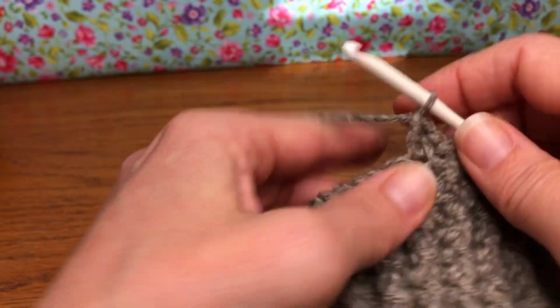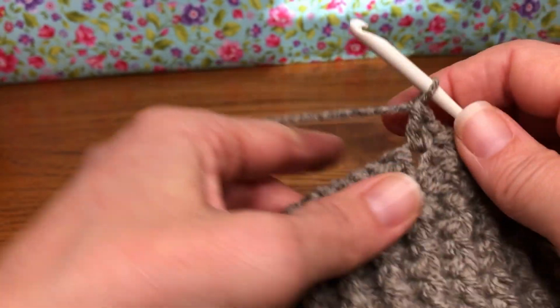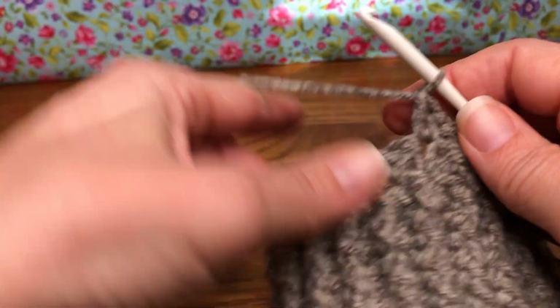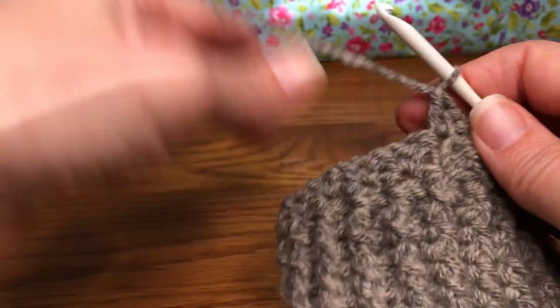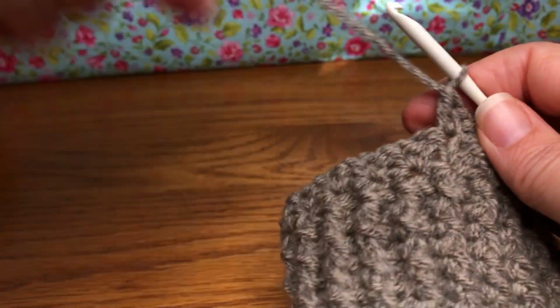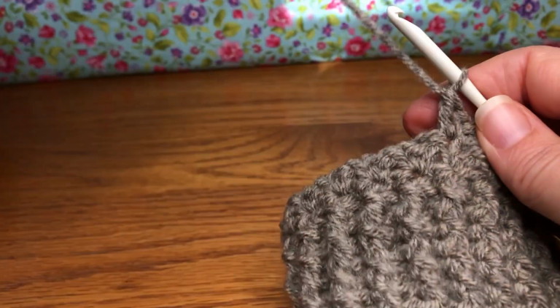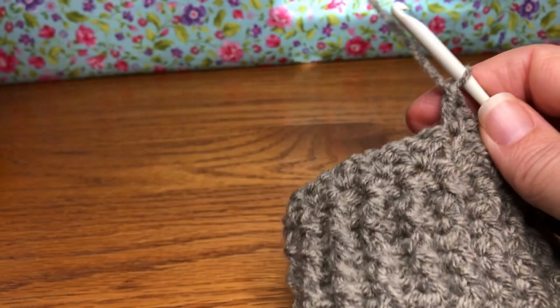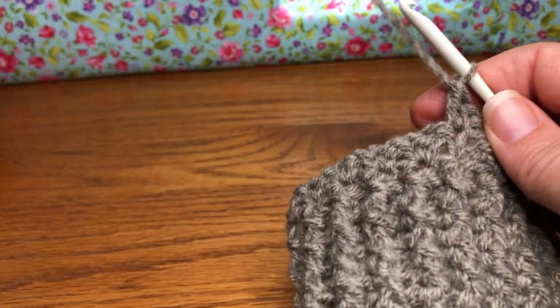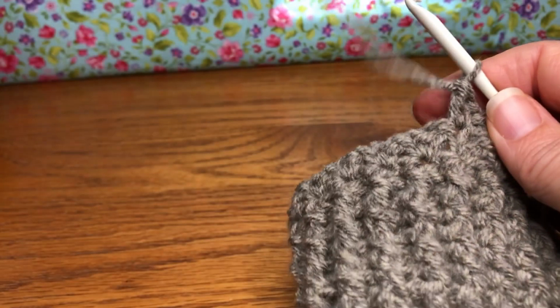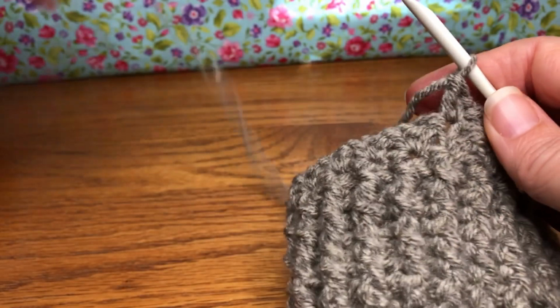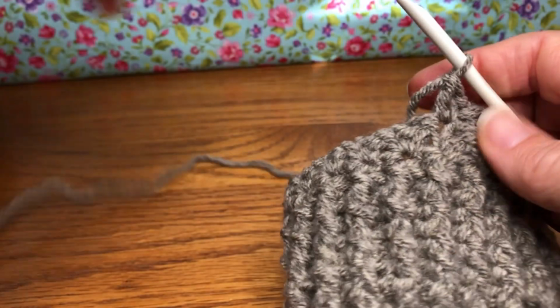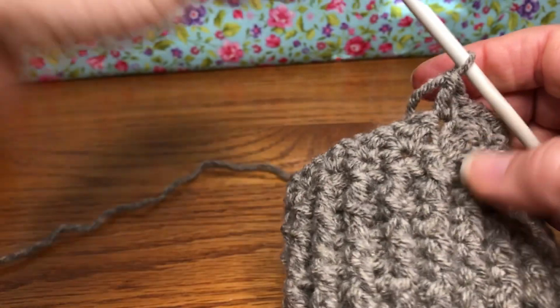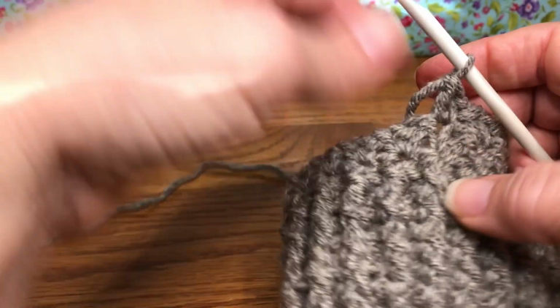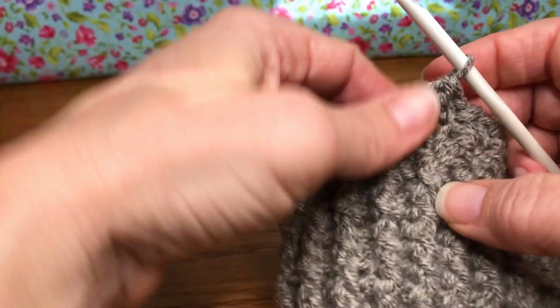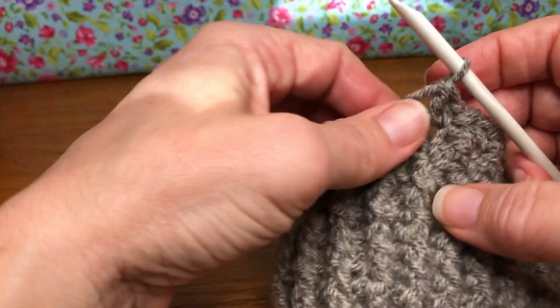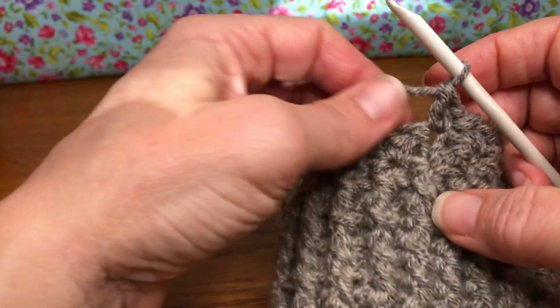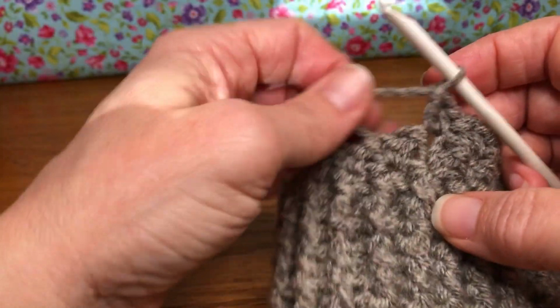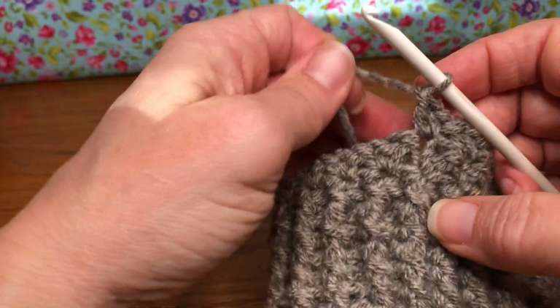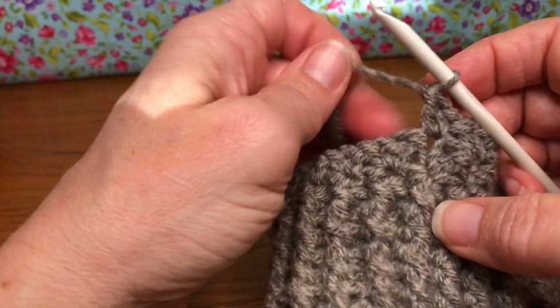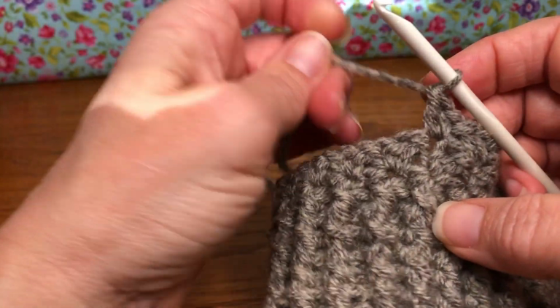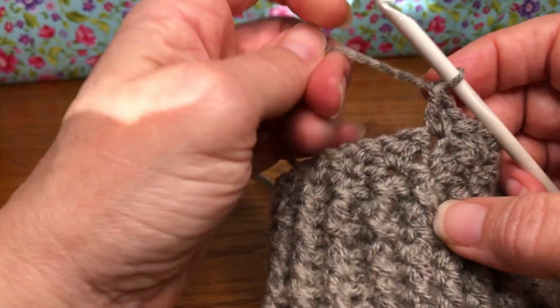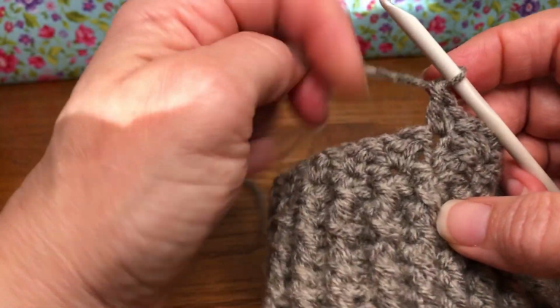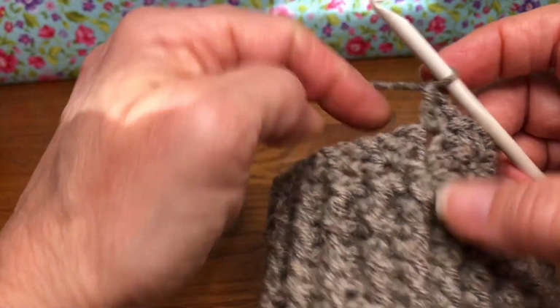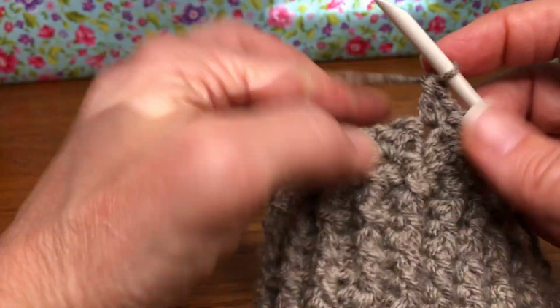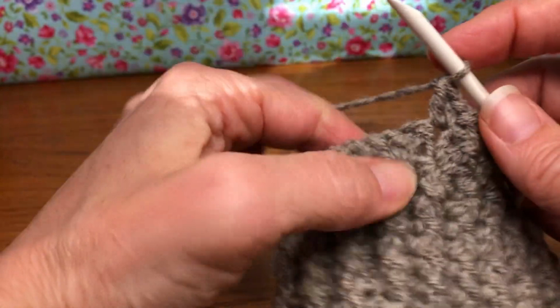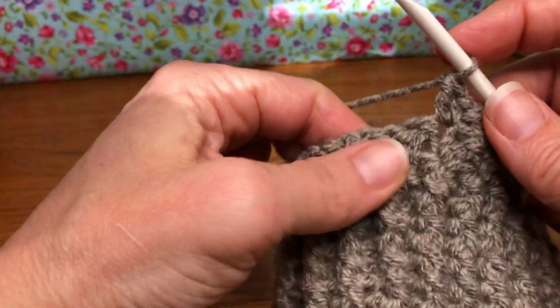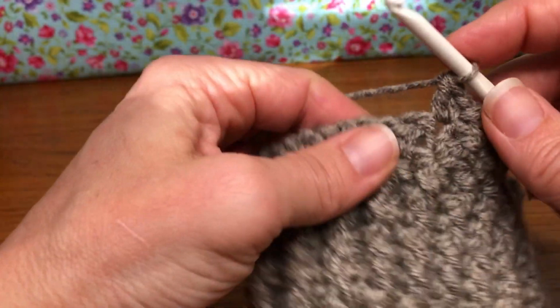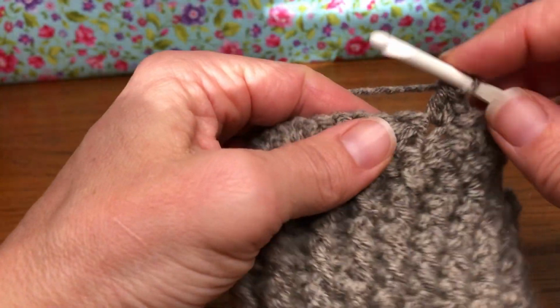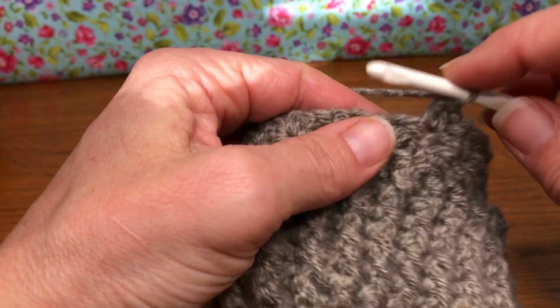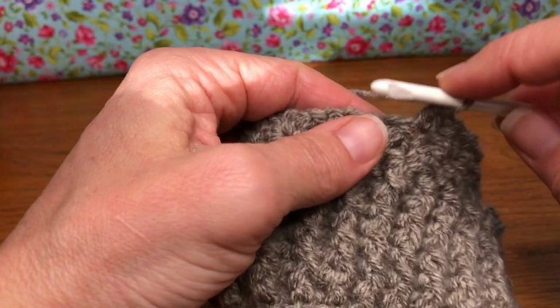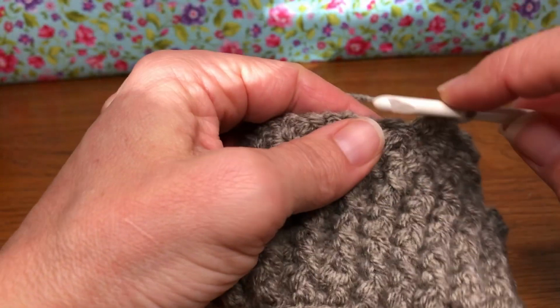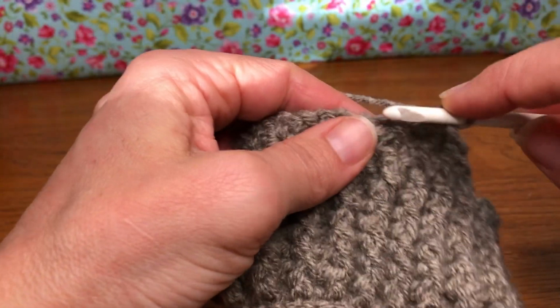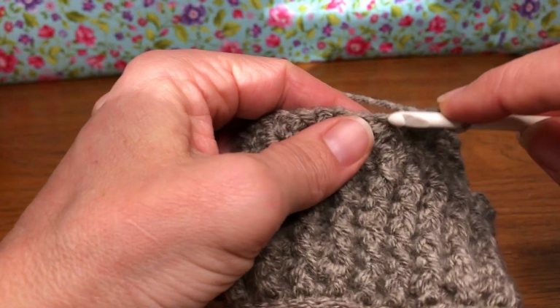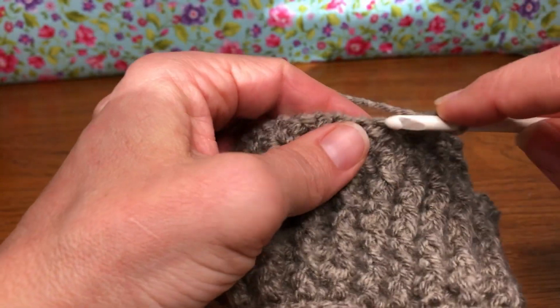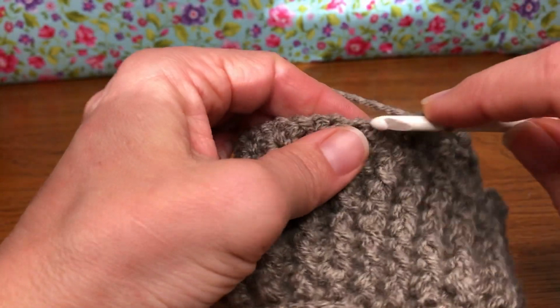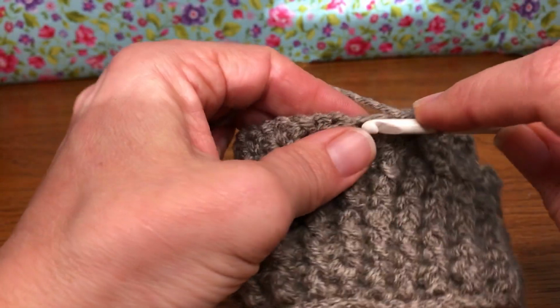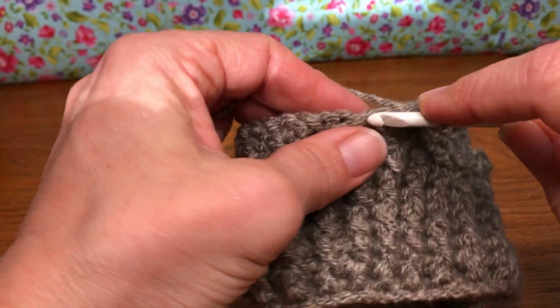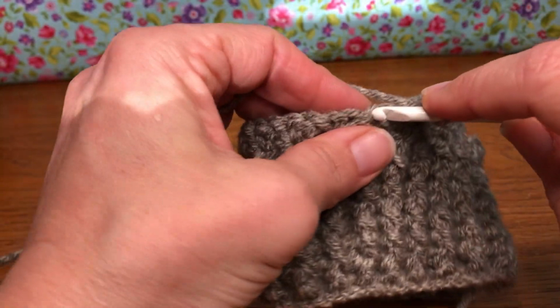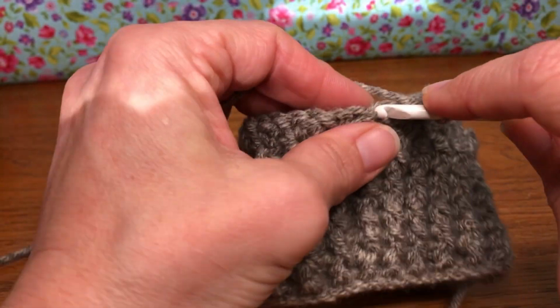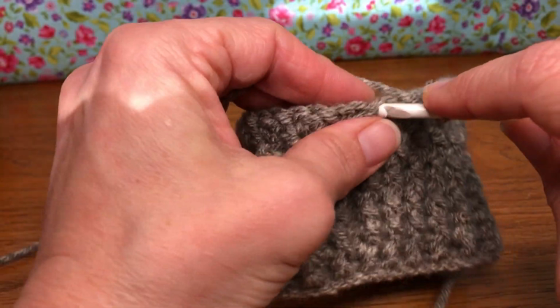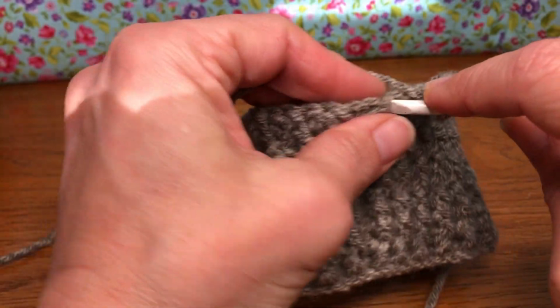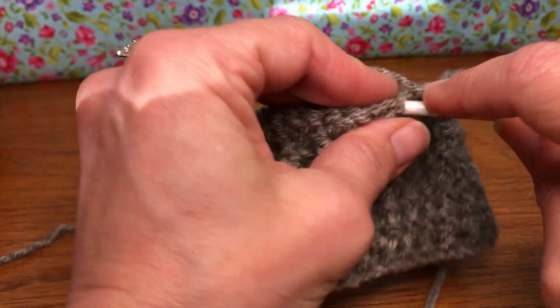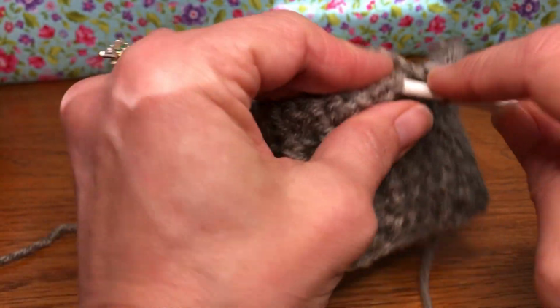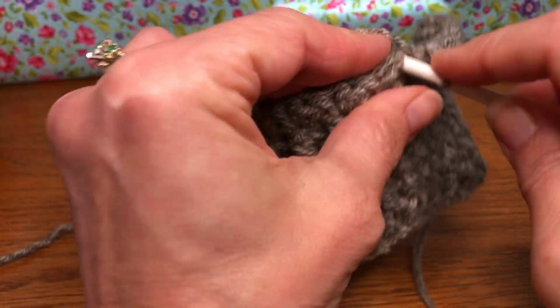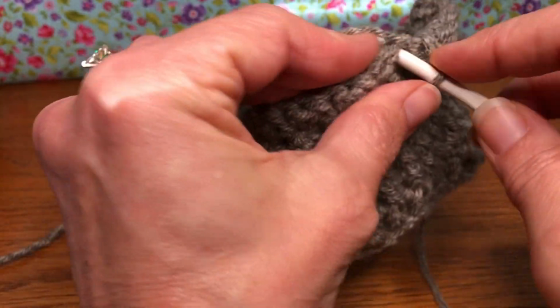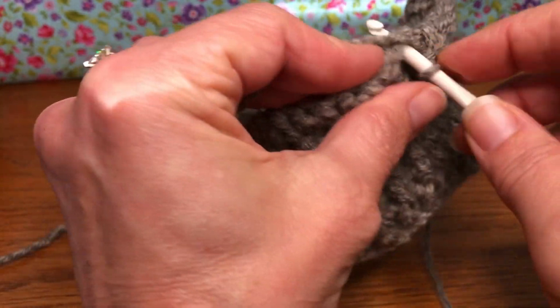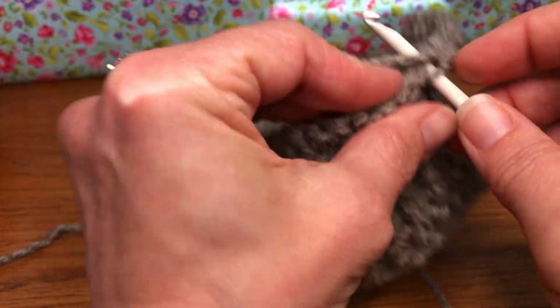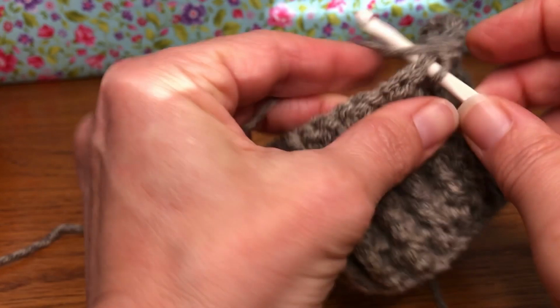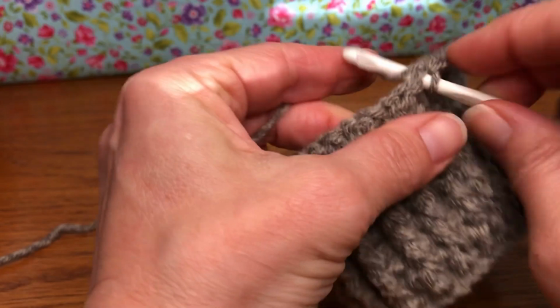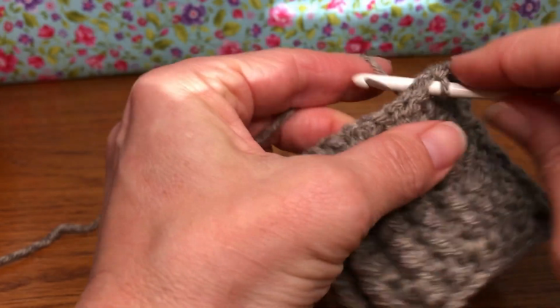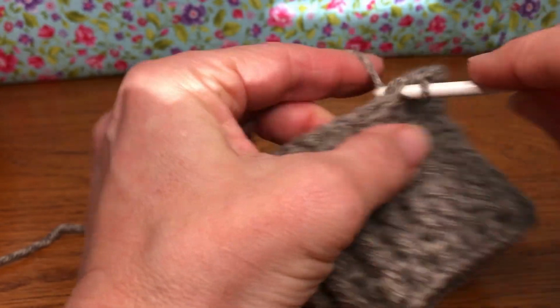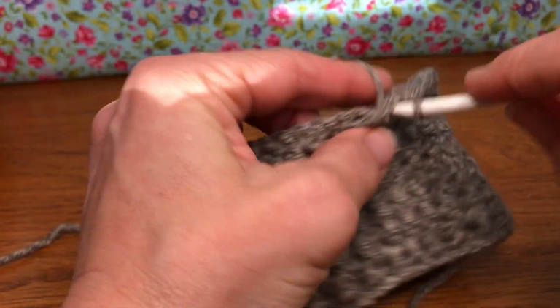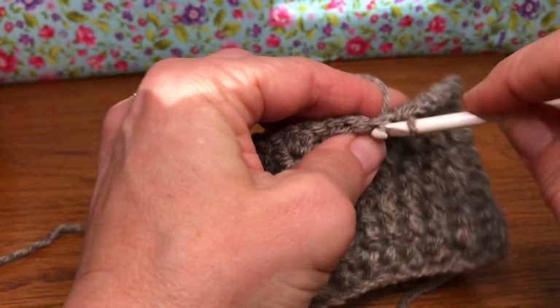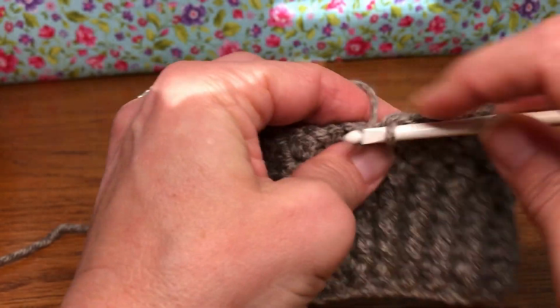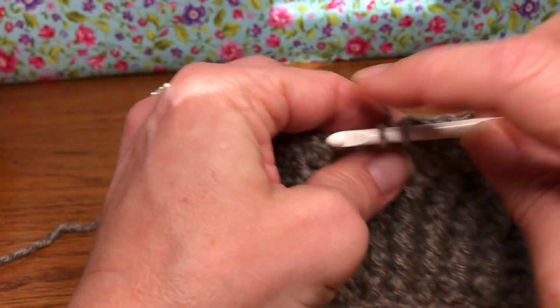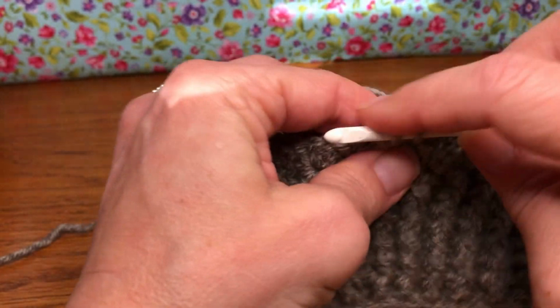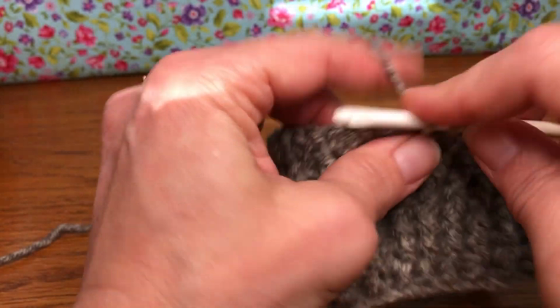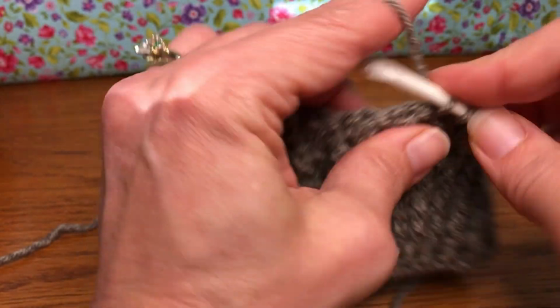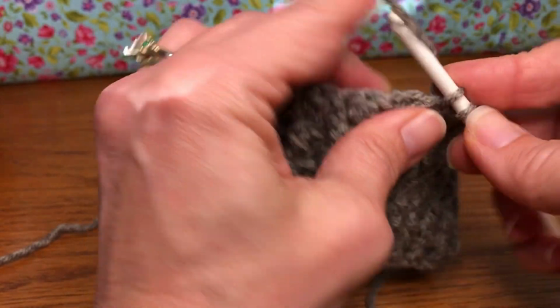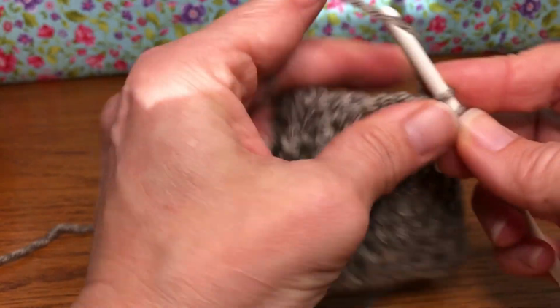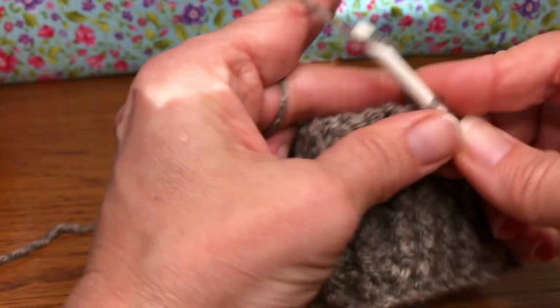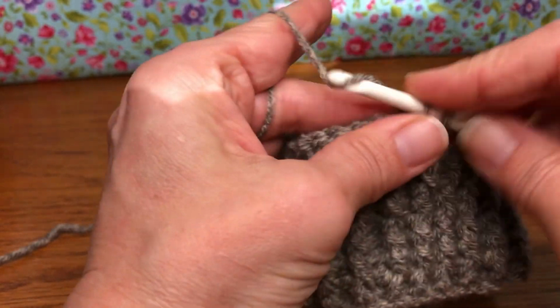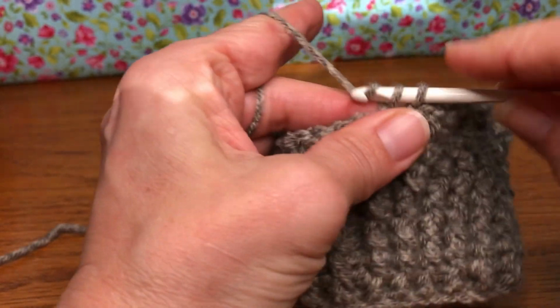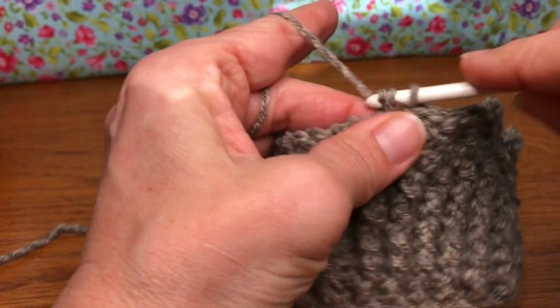Do not work up the last stitch — we'll work that one up together. I'll see you at the end.